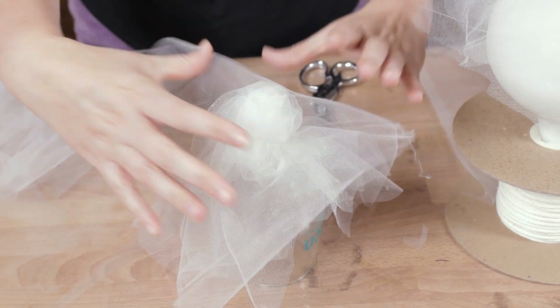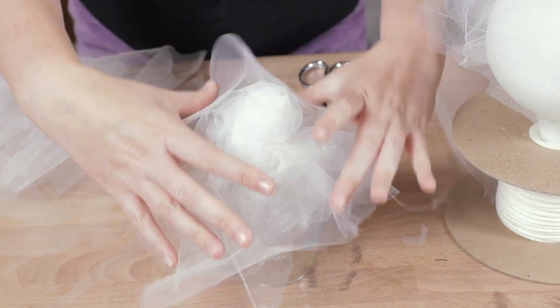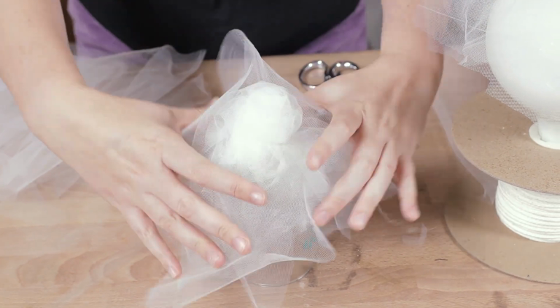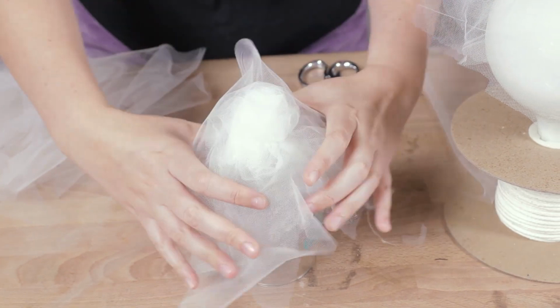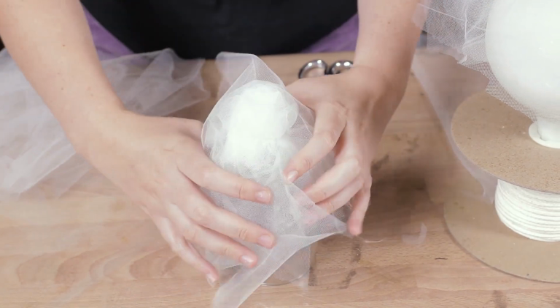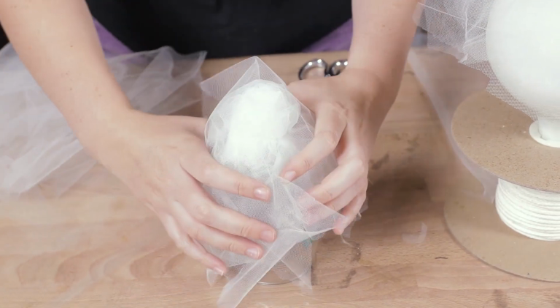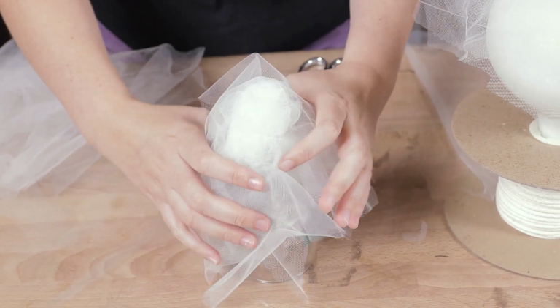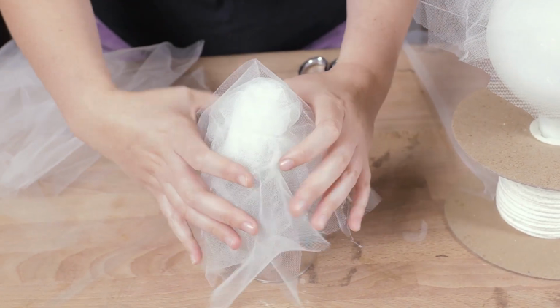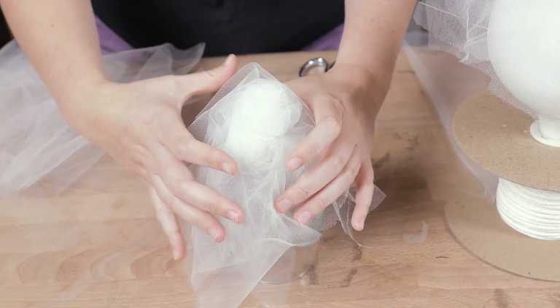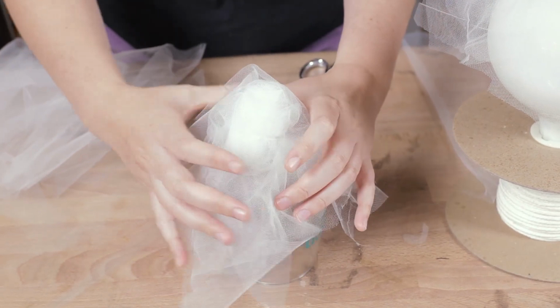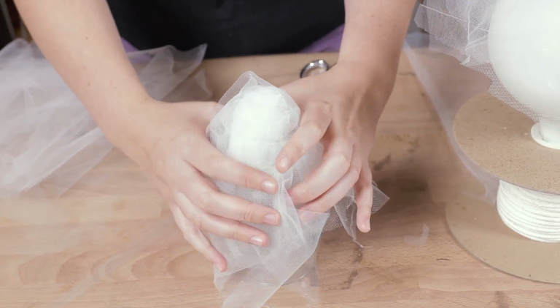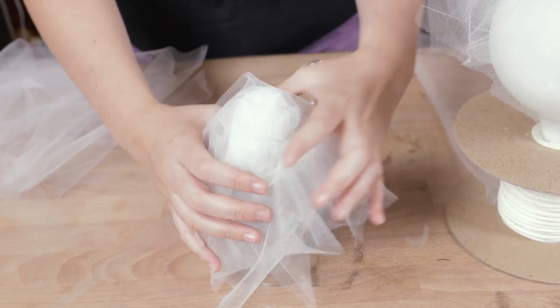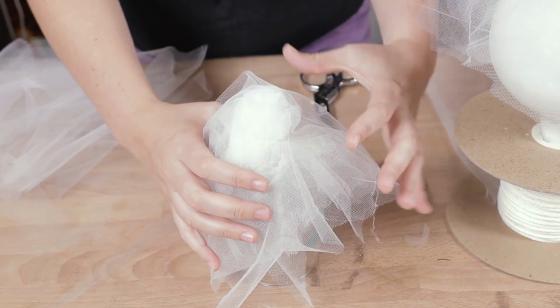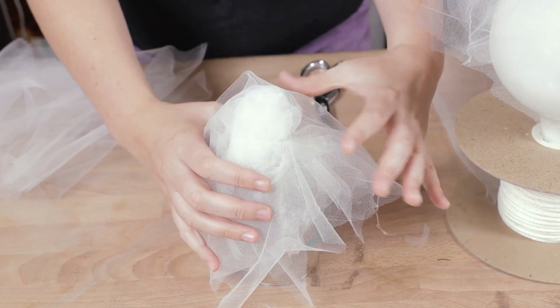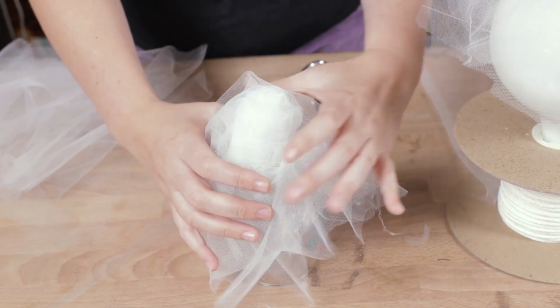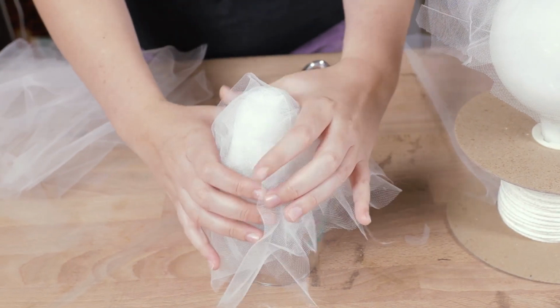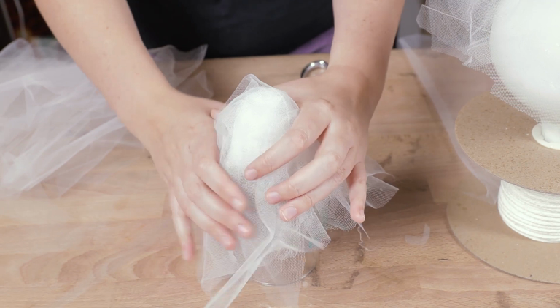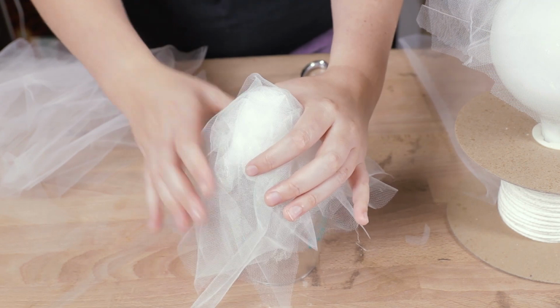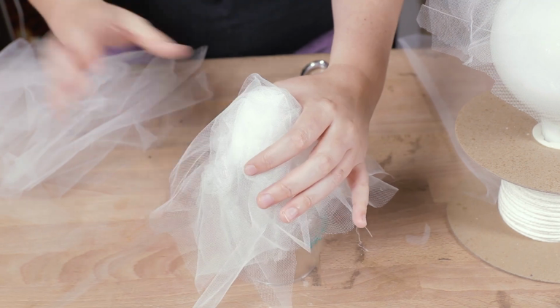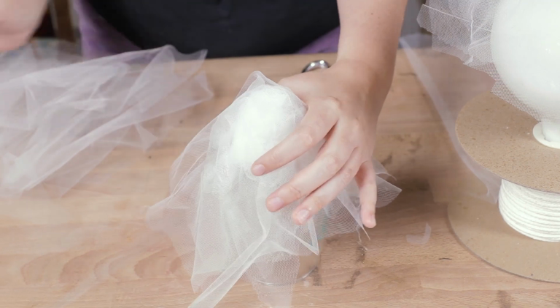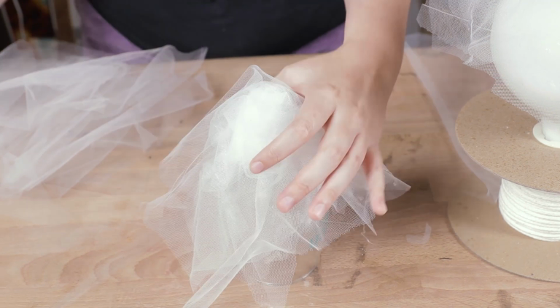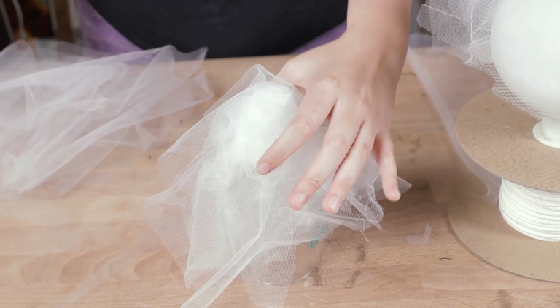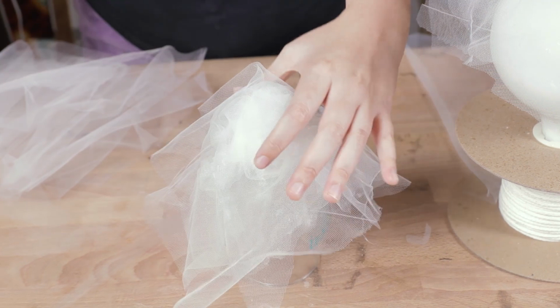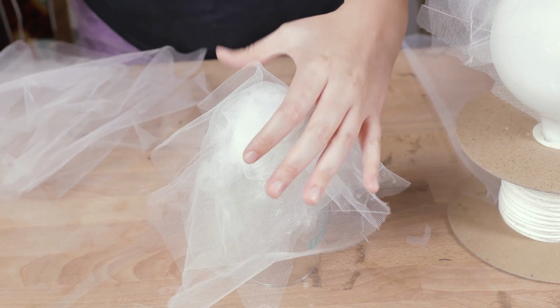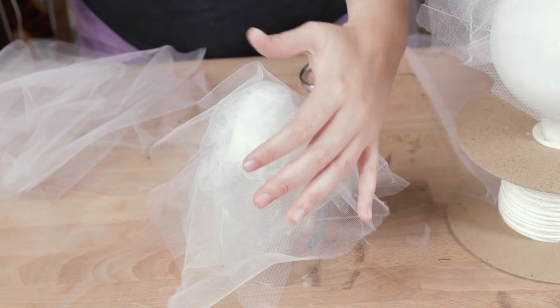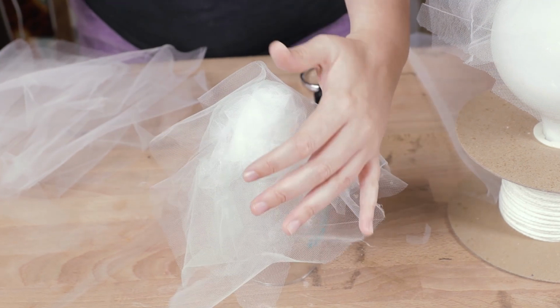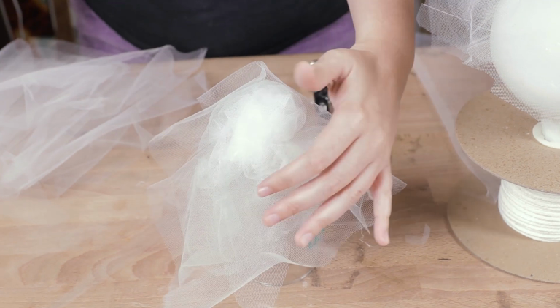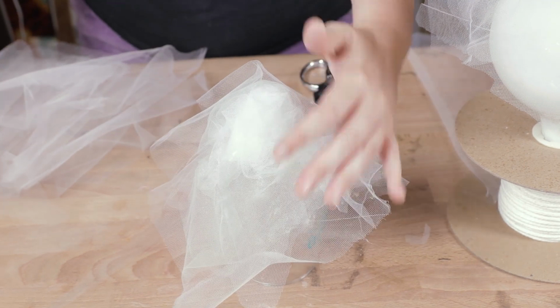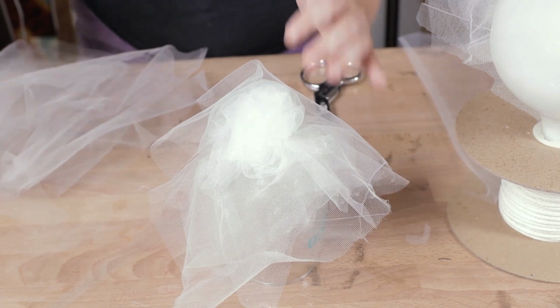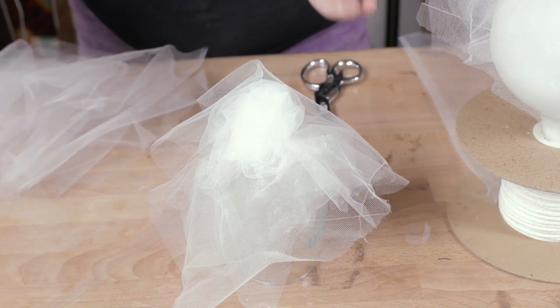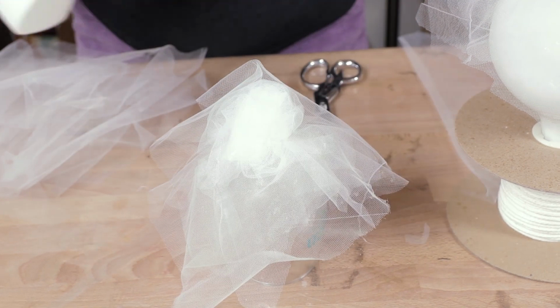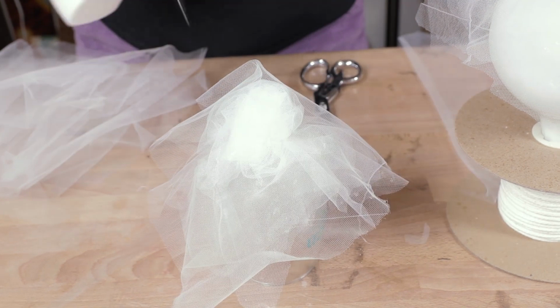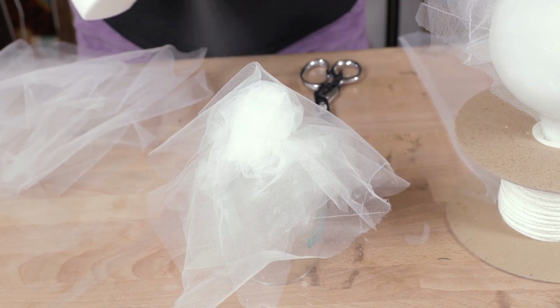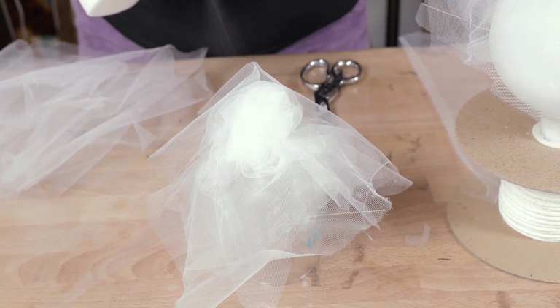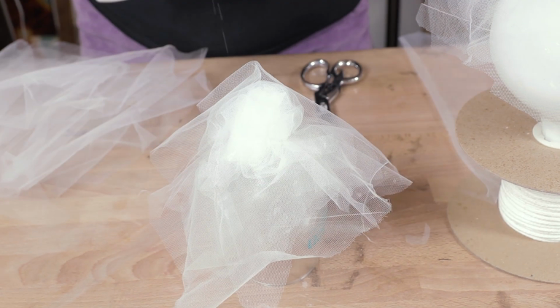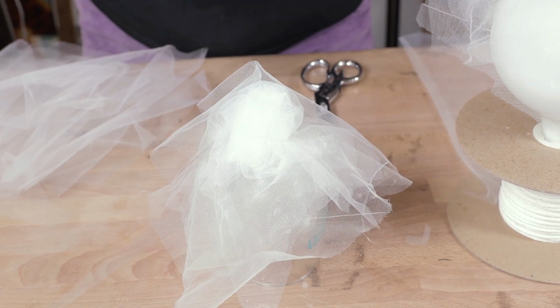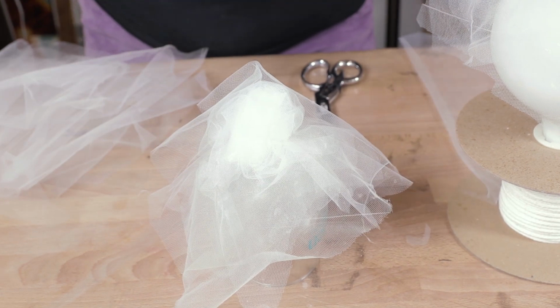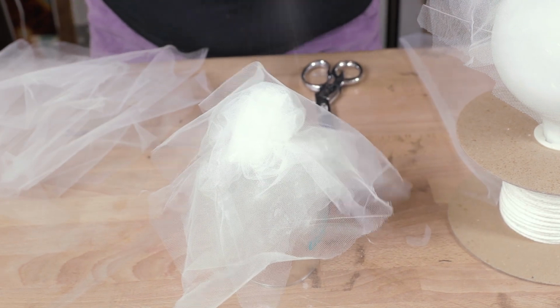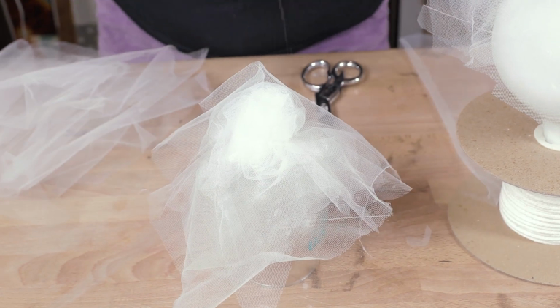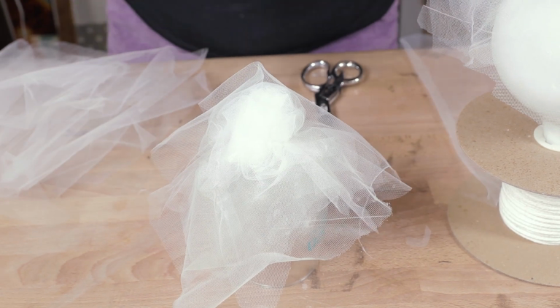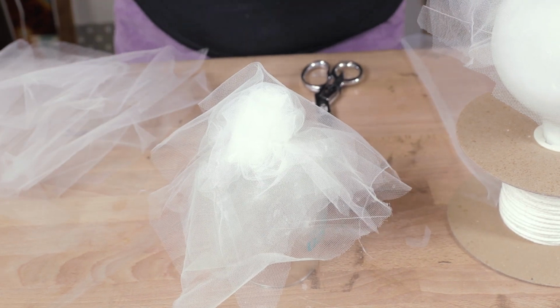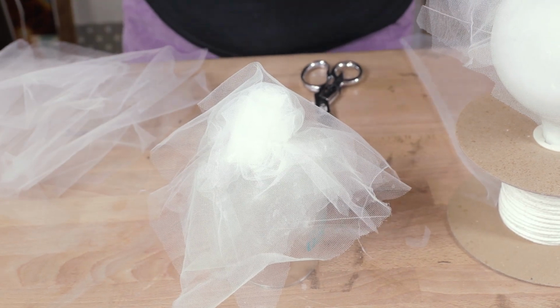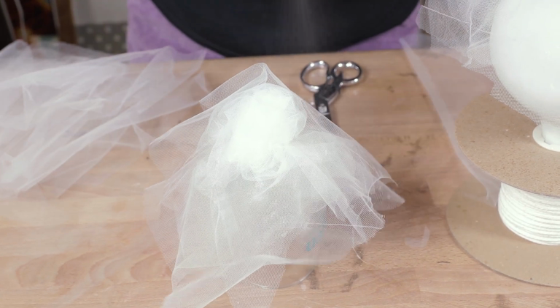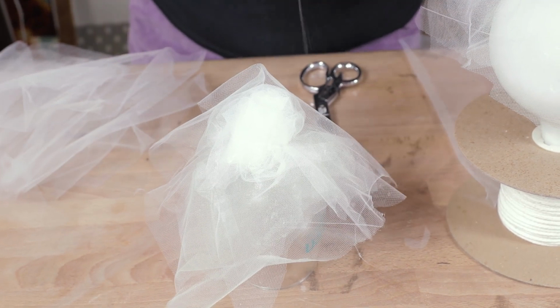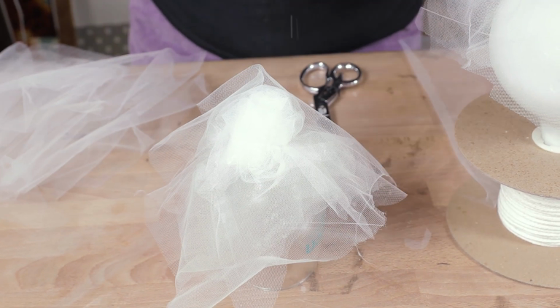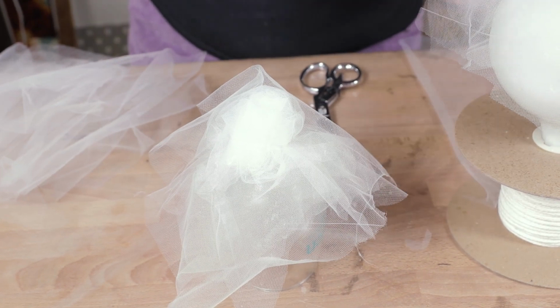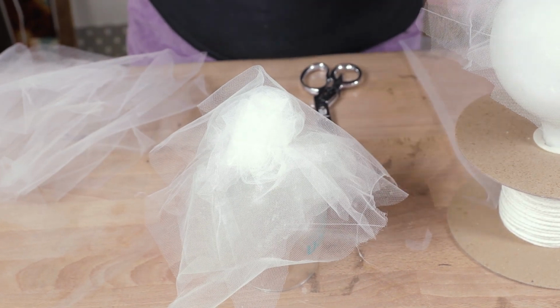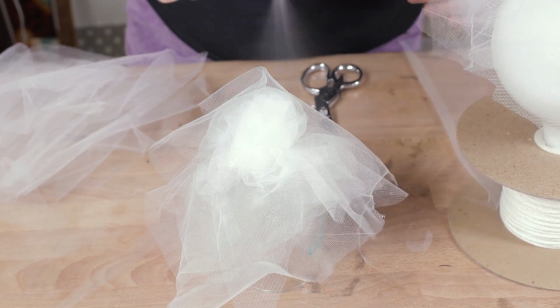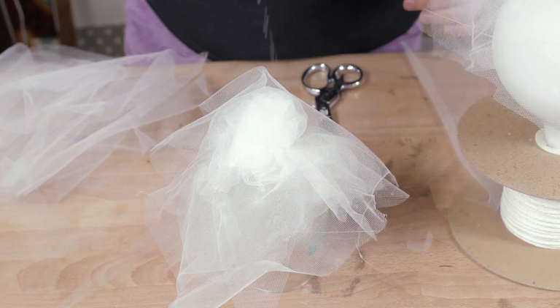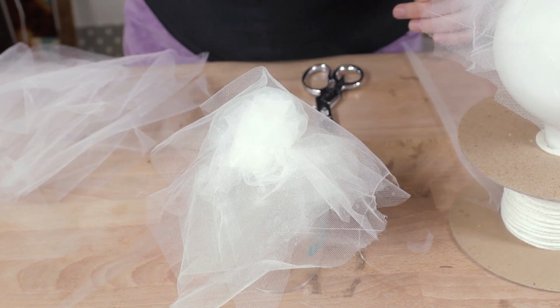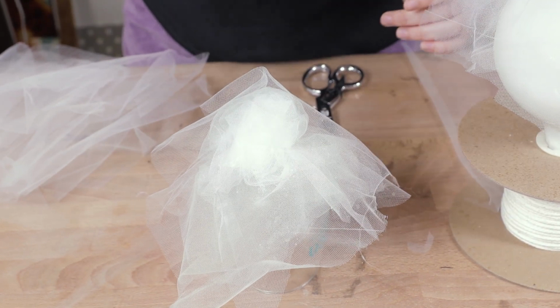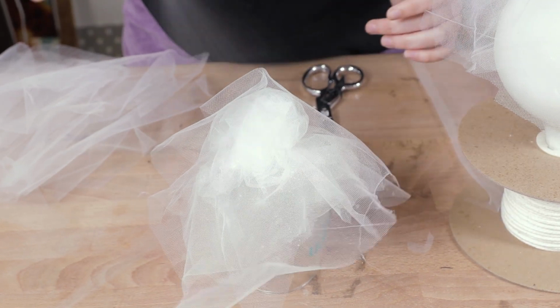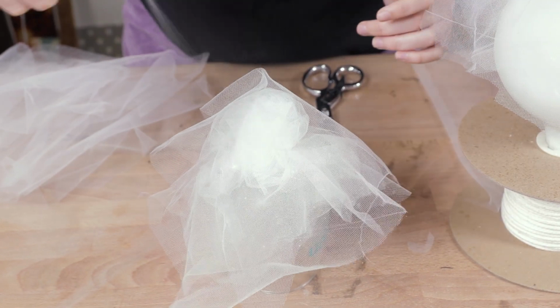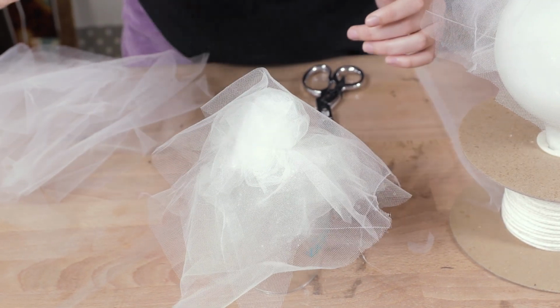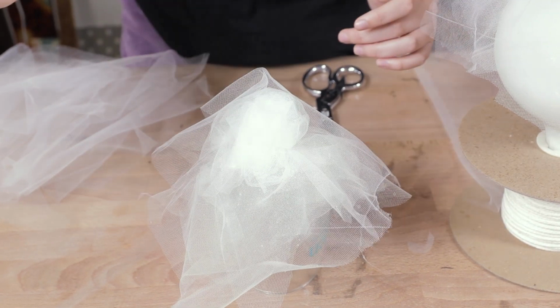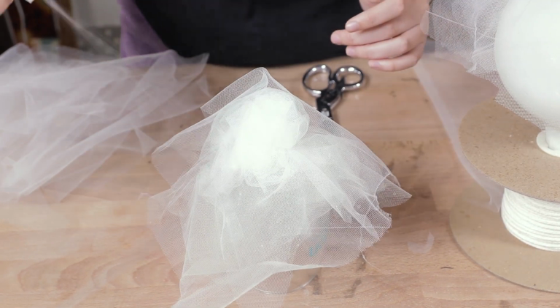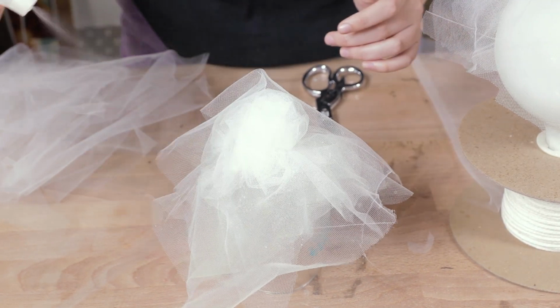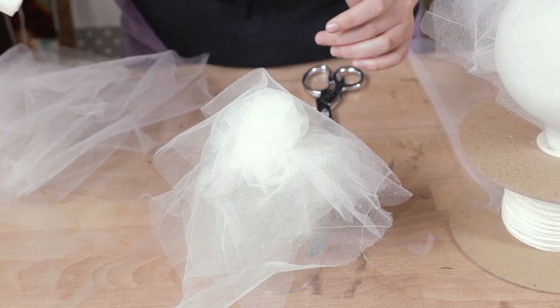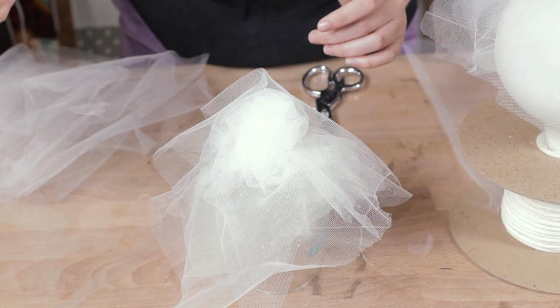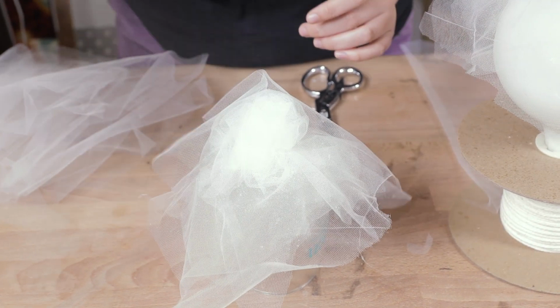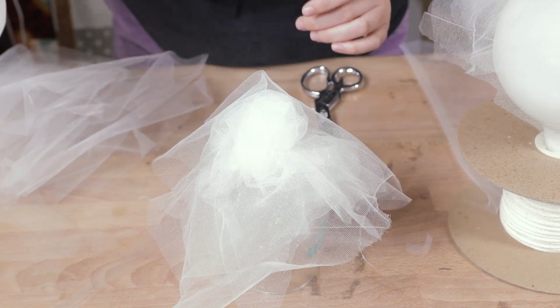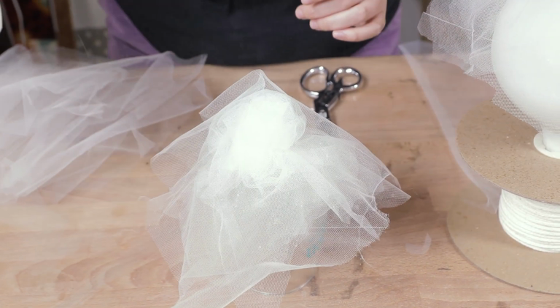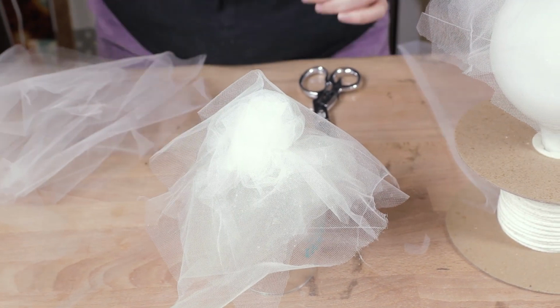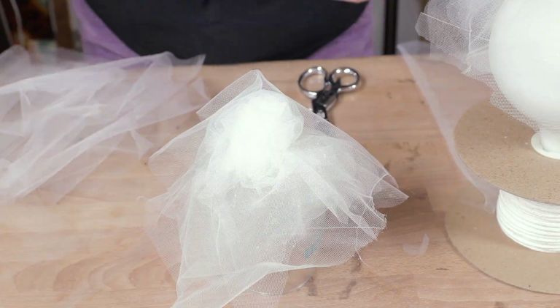Don't remove the tulle from the form until it's completely dry, which for me actually took overnight. Once the tulle has dried, remove the ghosts from the form. Cut out some felt circles and glue them on, making little ghost eyes.